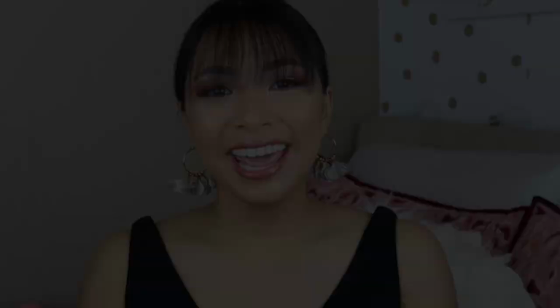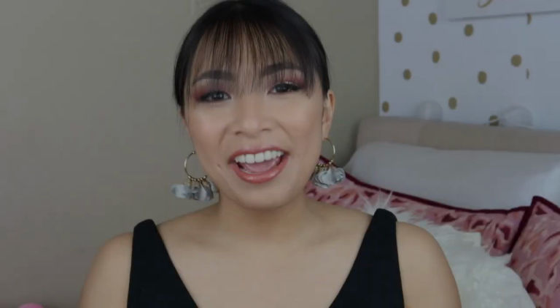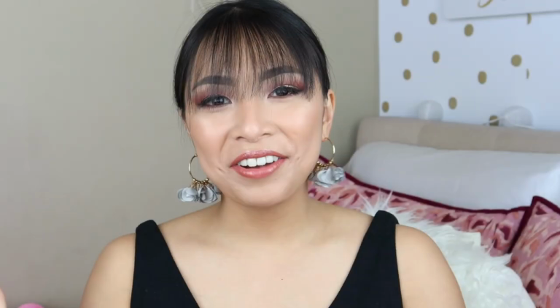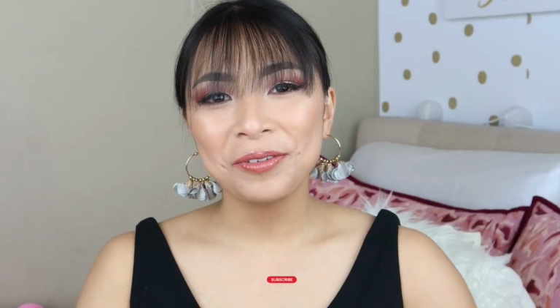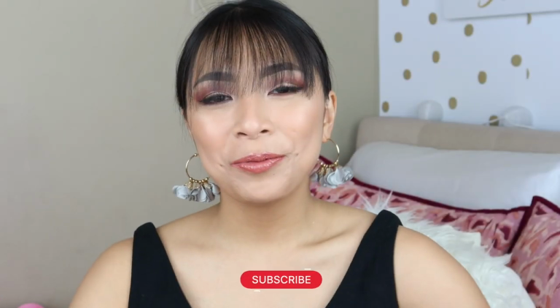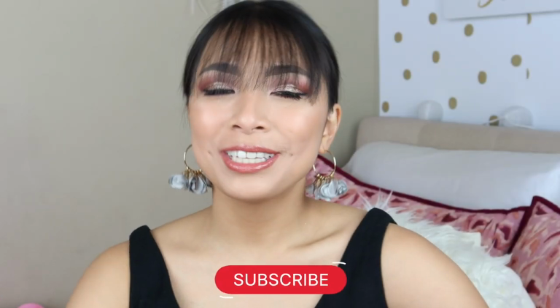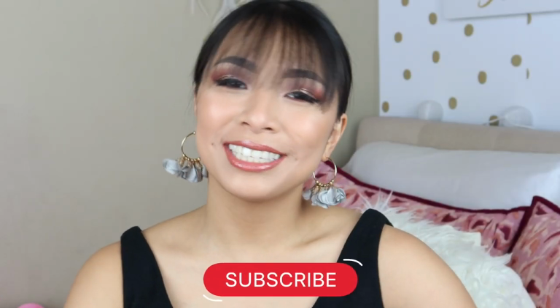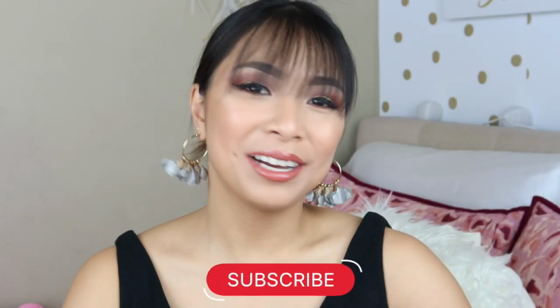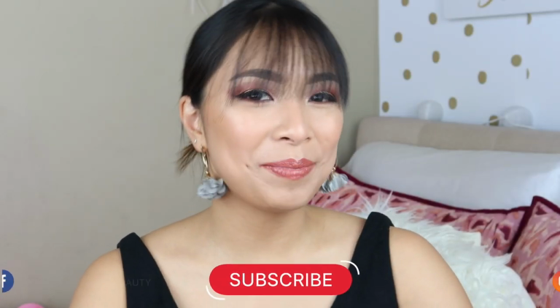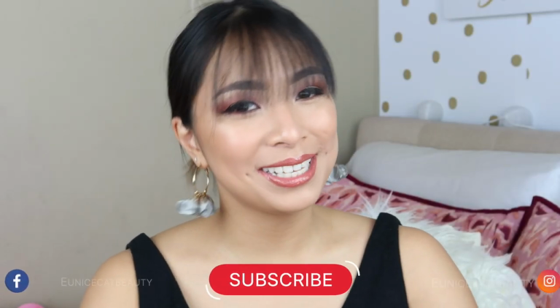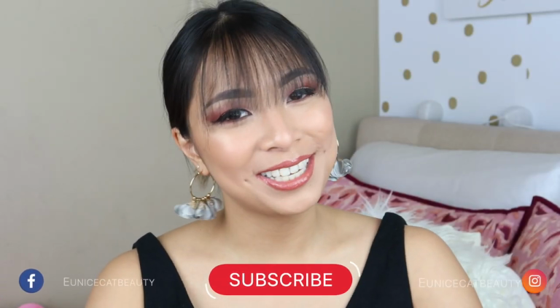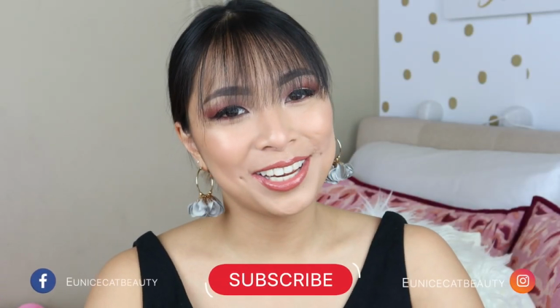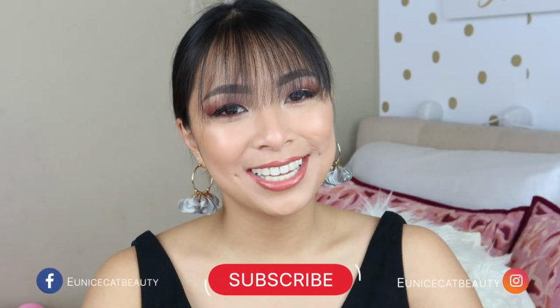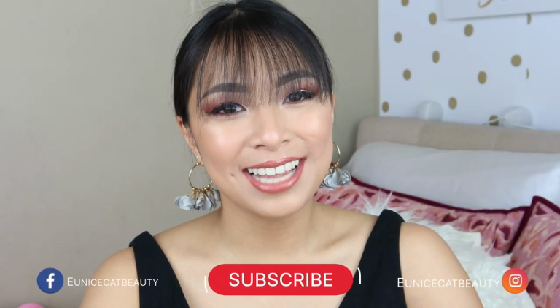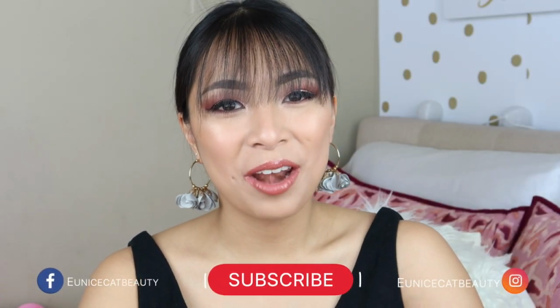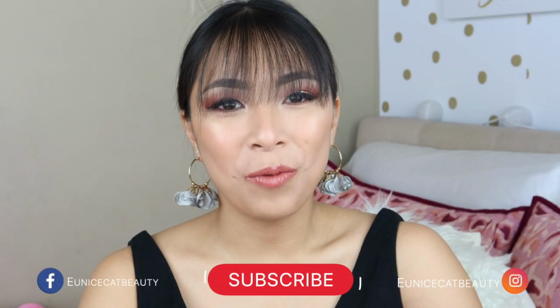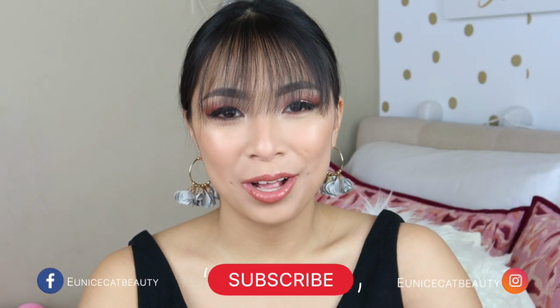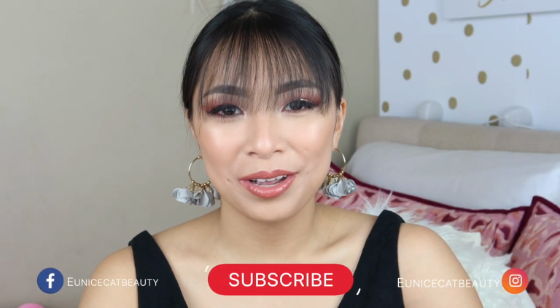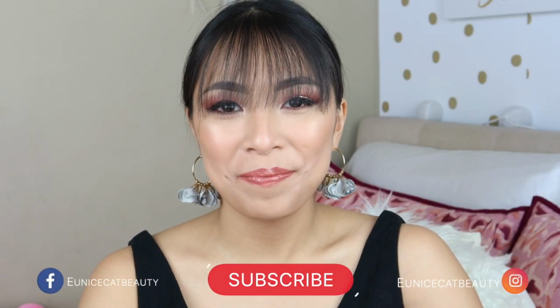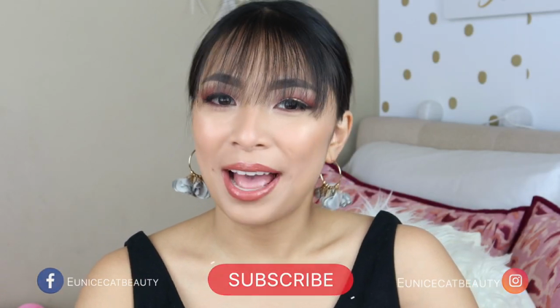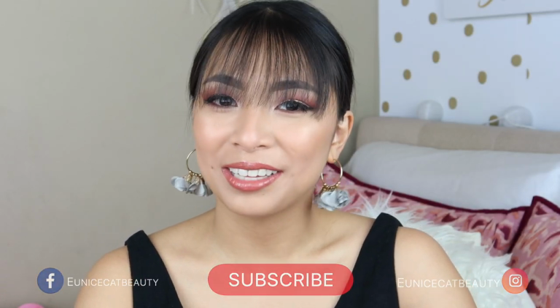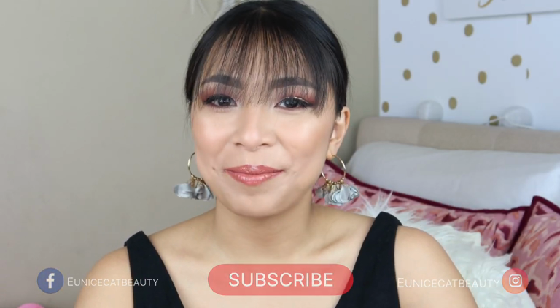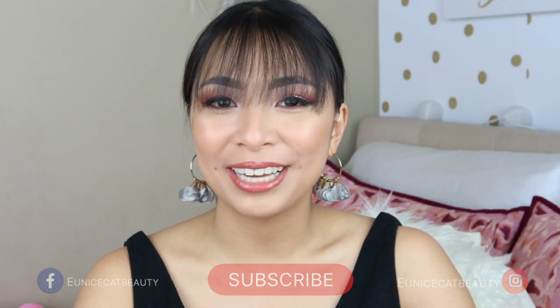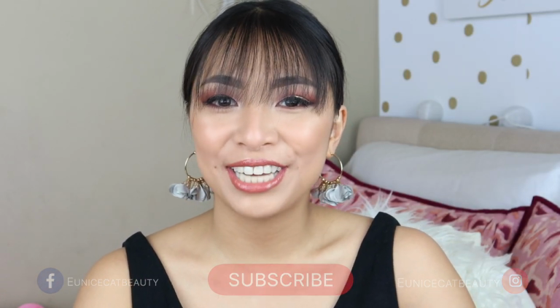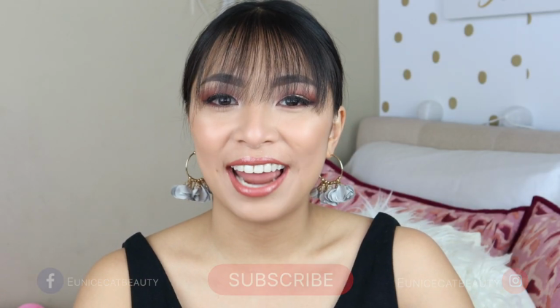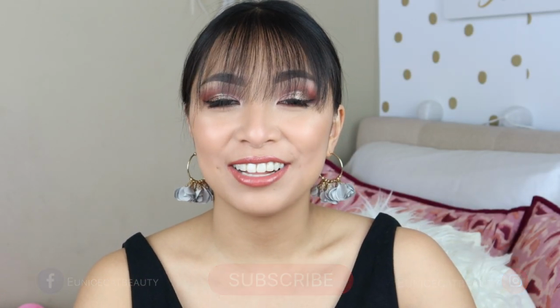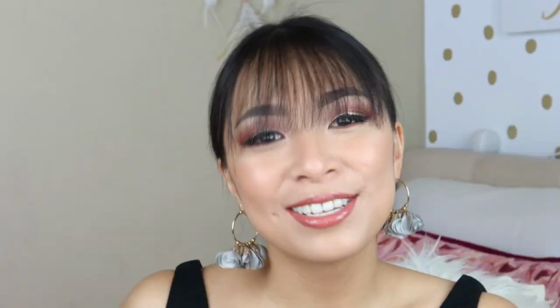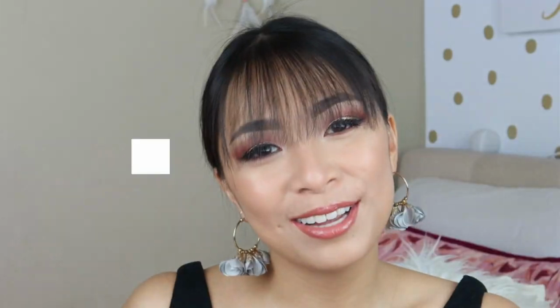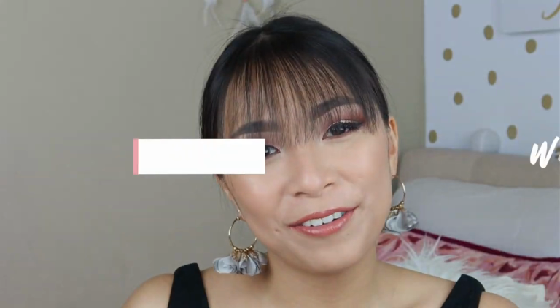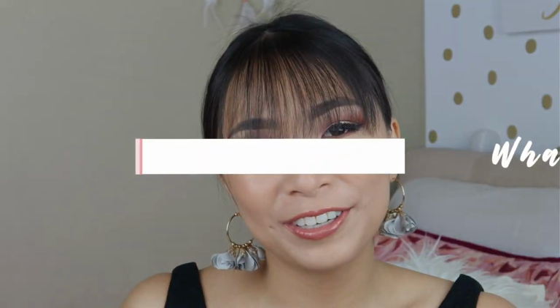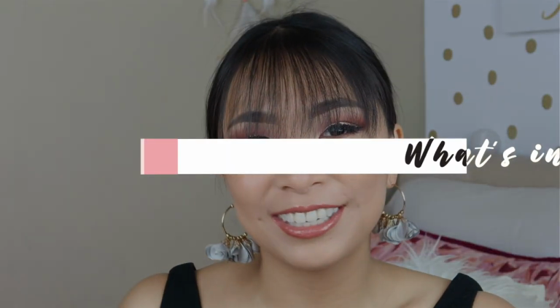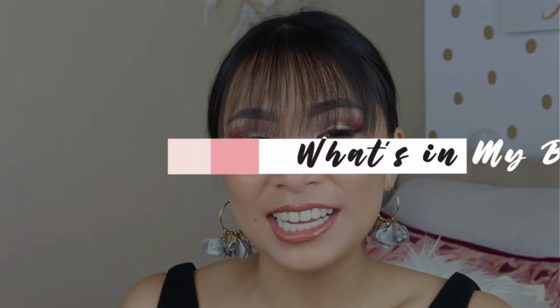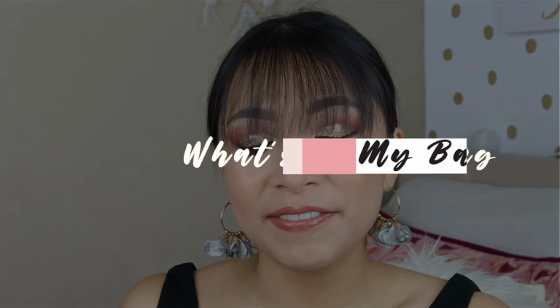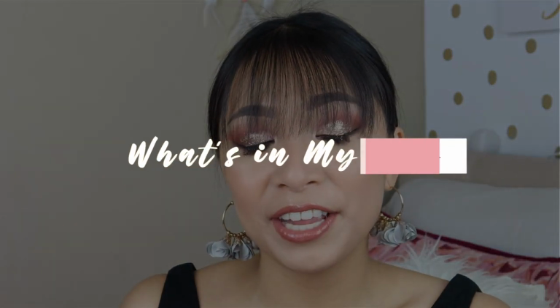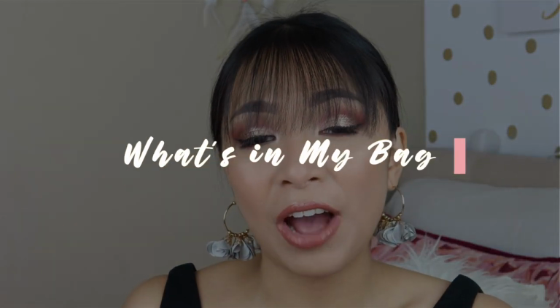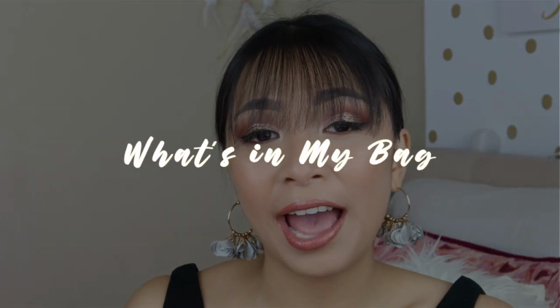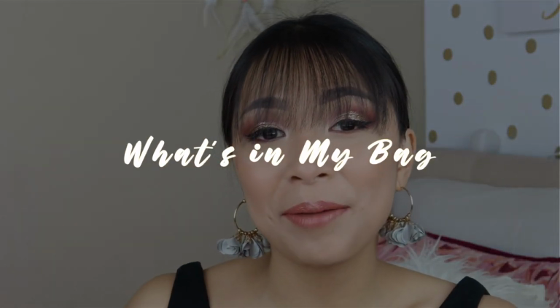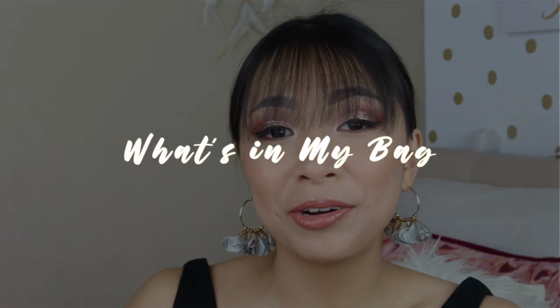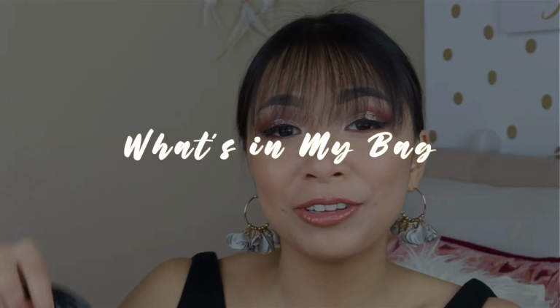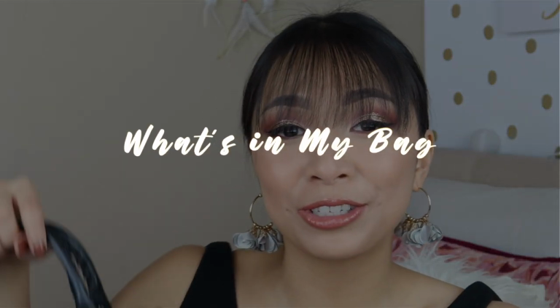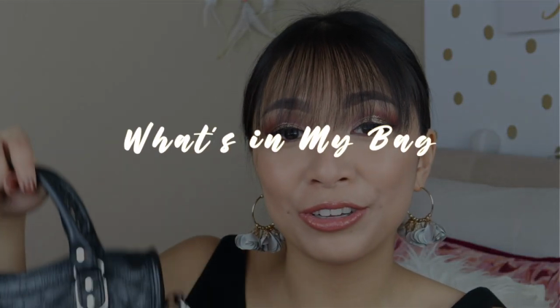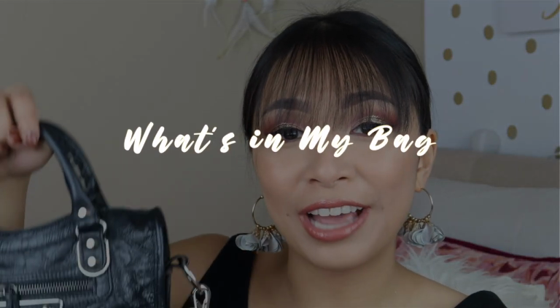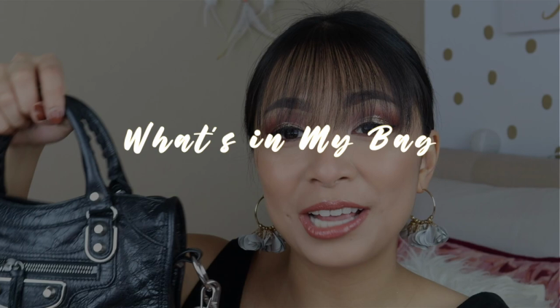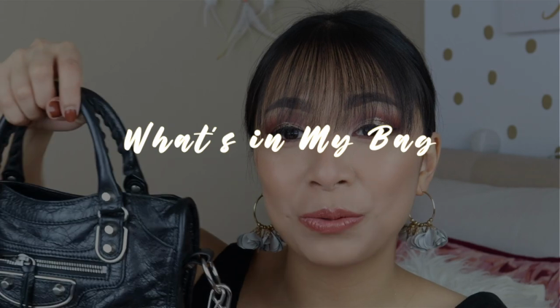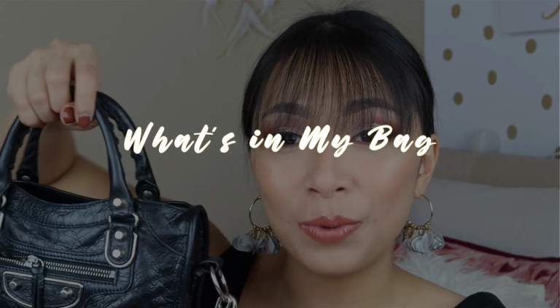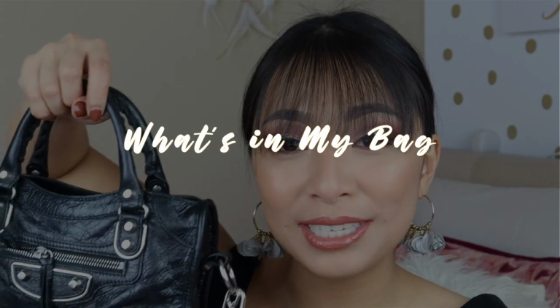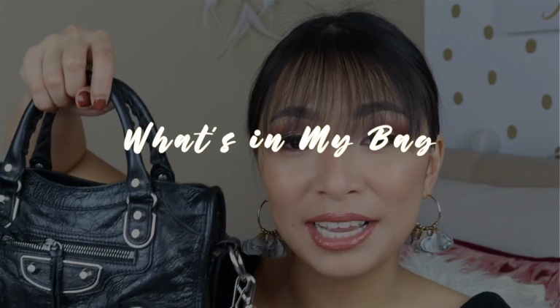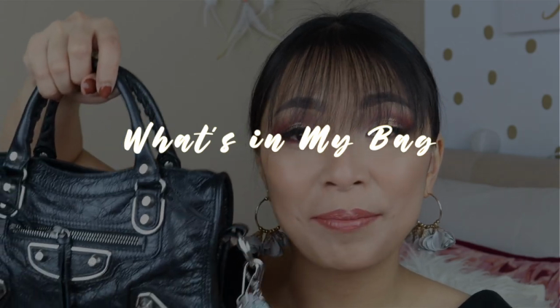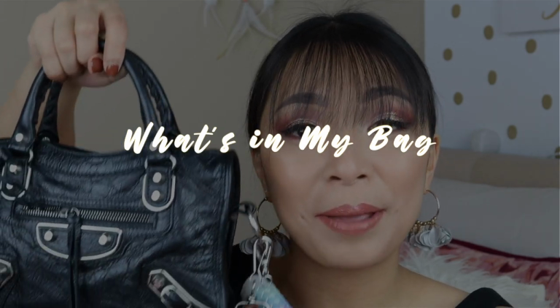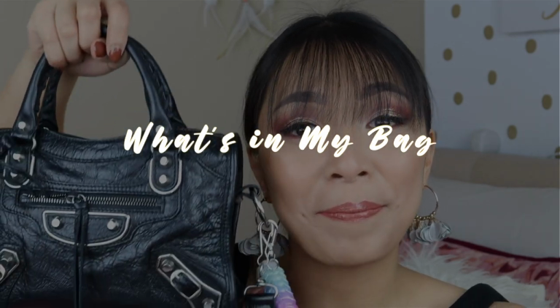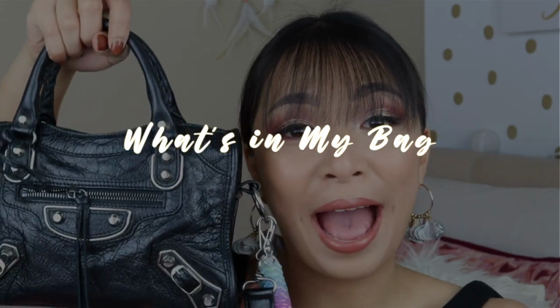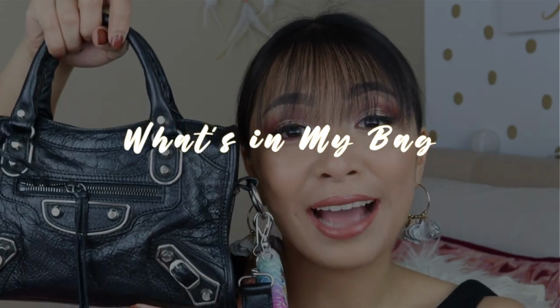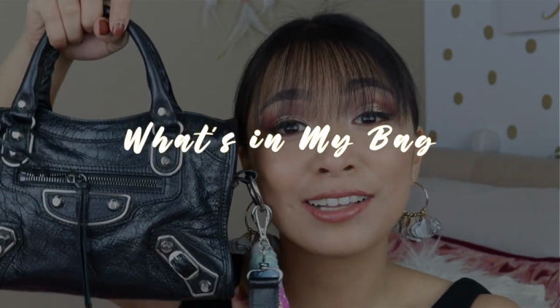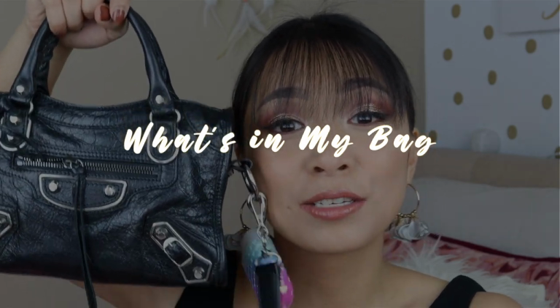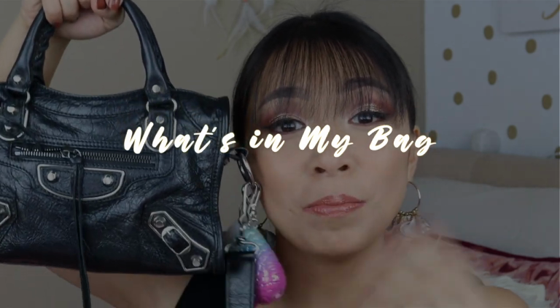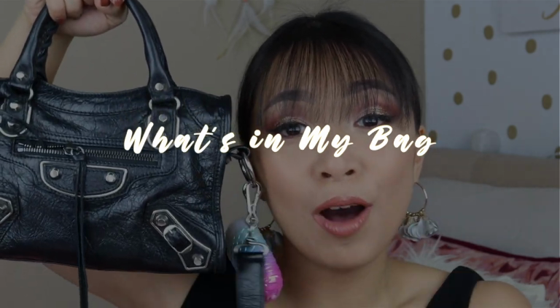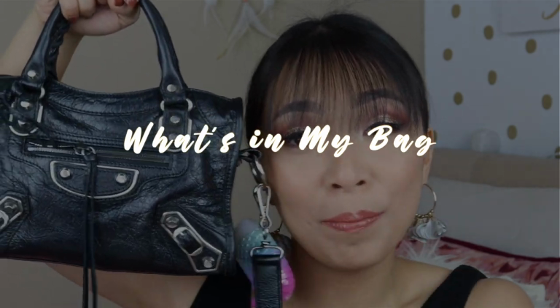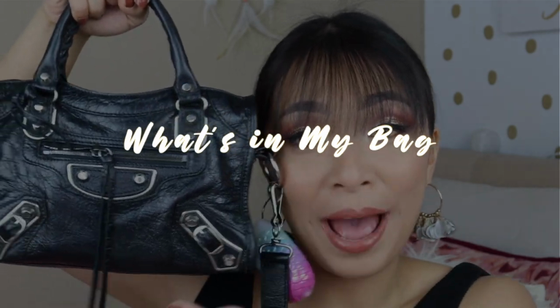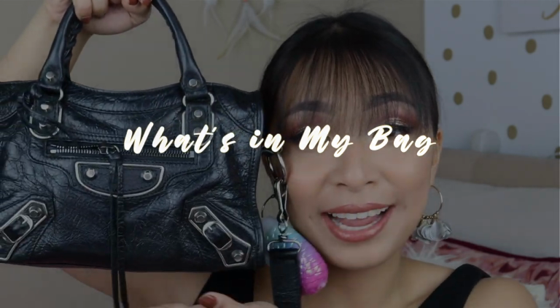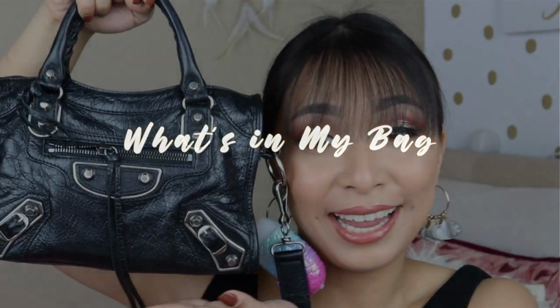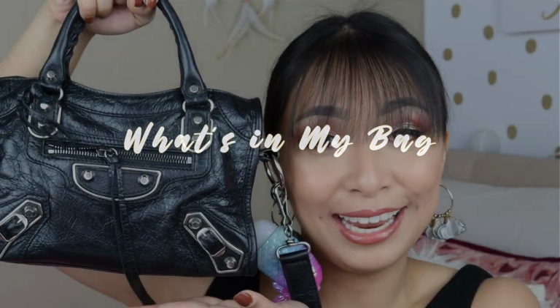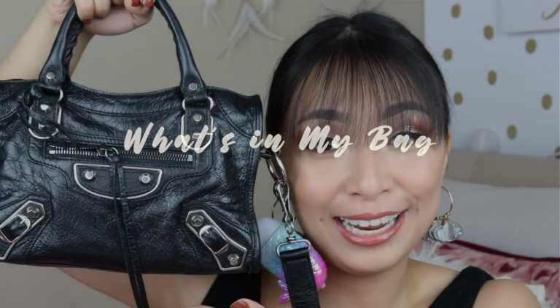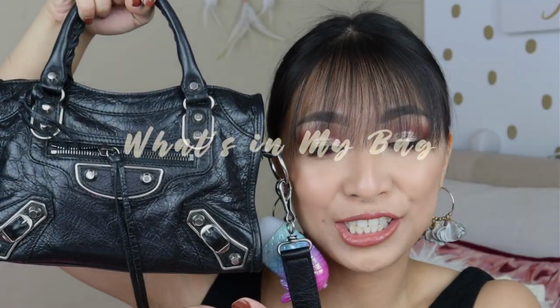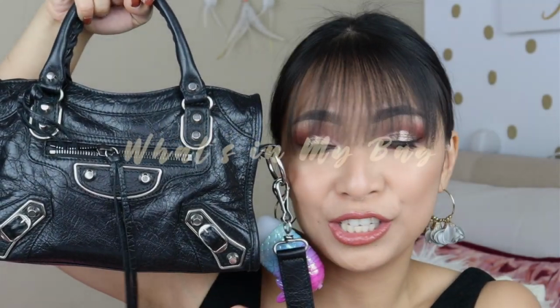Hey everyone, what's up? It's Eunice and welcome back to my channel. So for today's video, I am going to show you guys what's in my bags, ball bag edition.